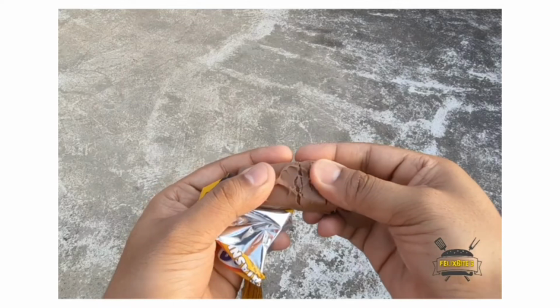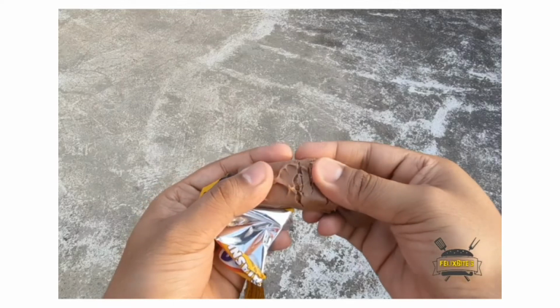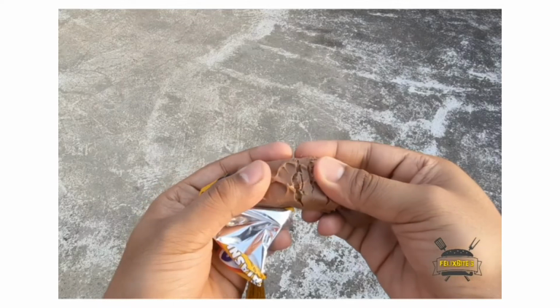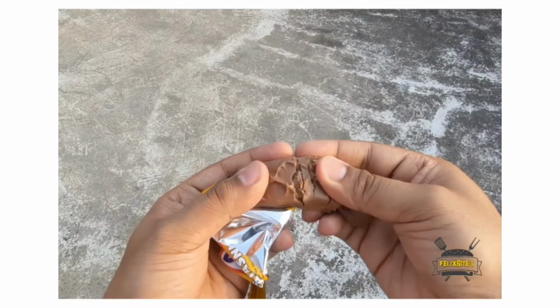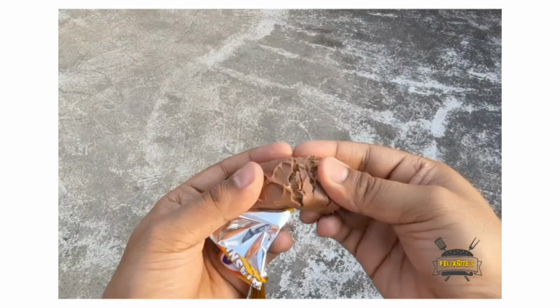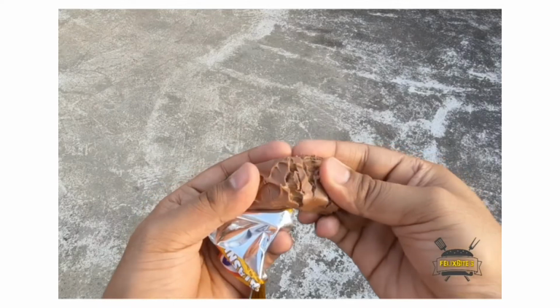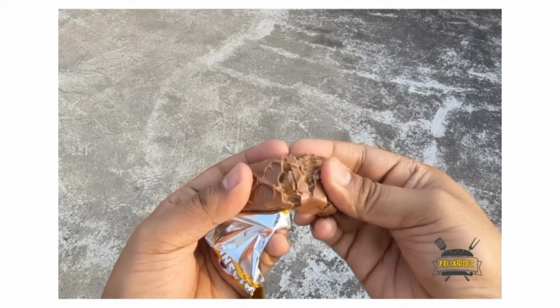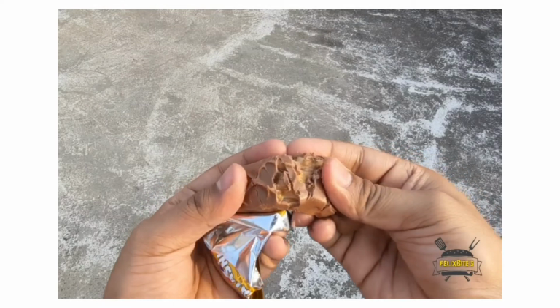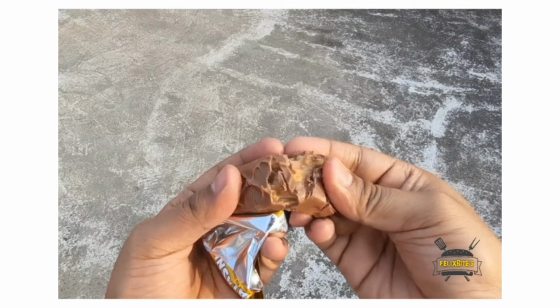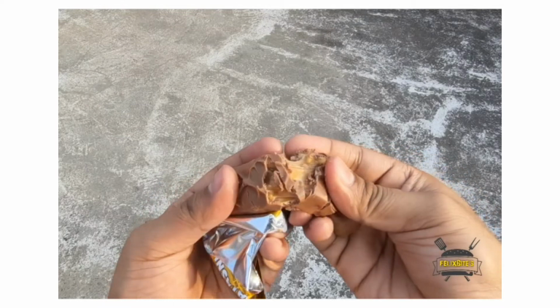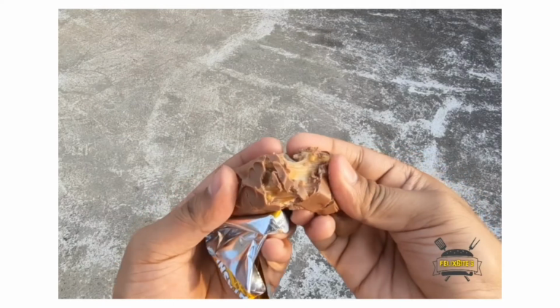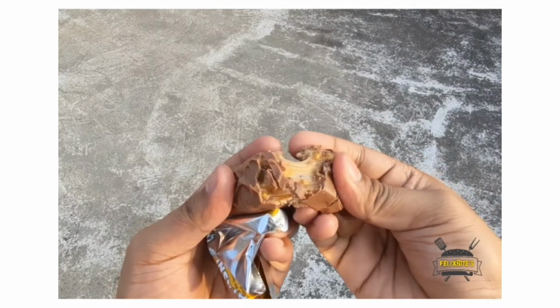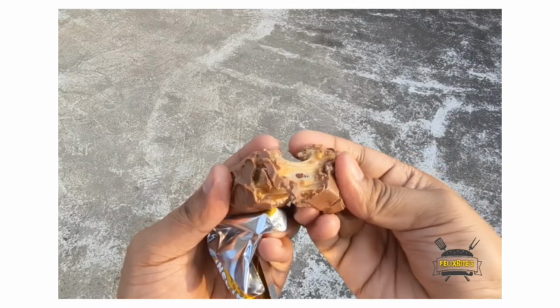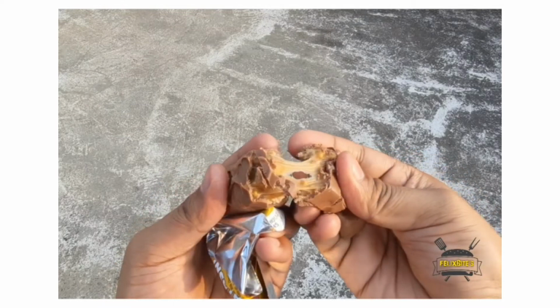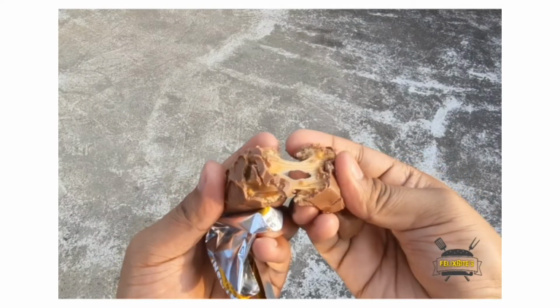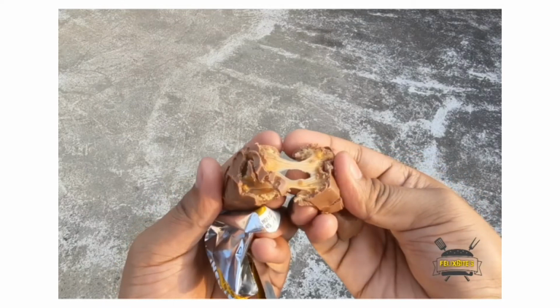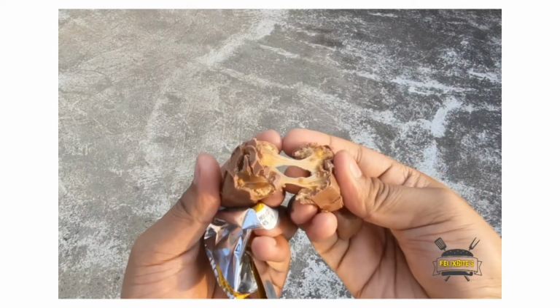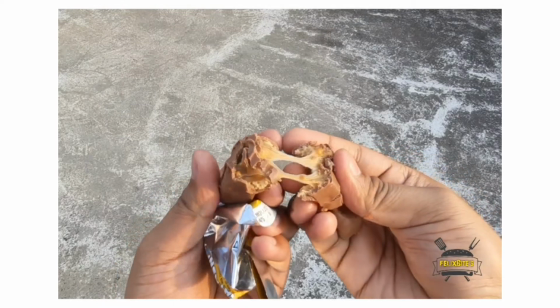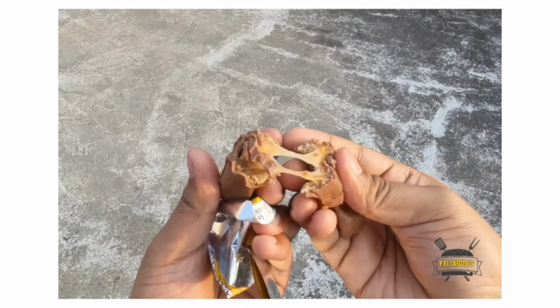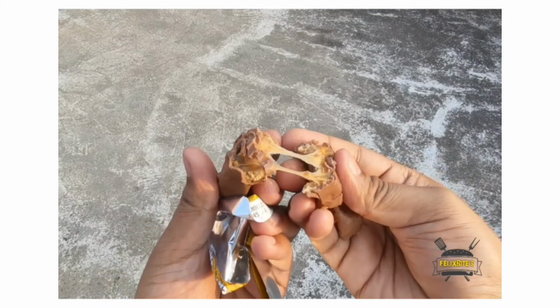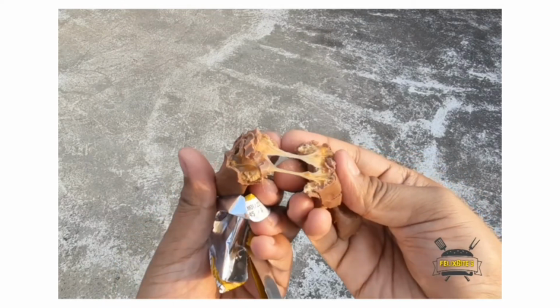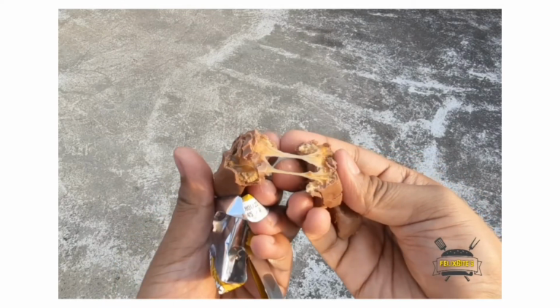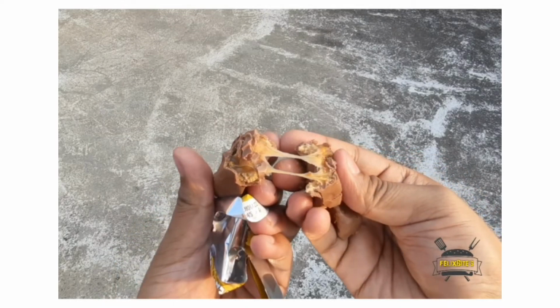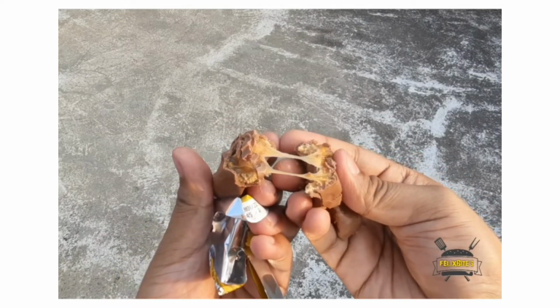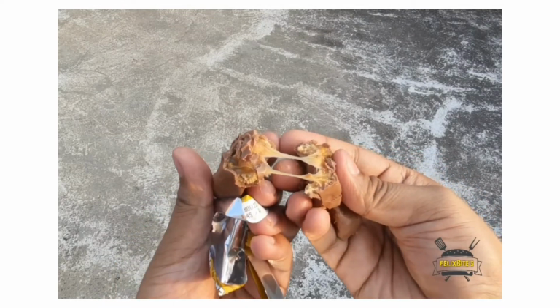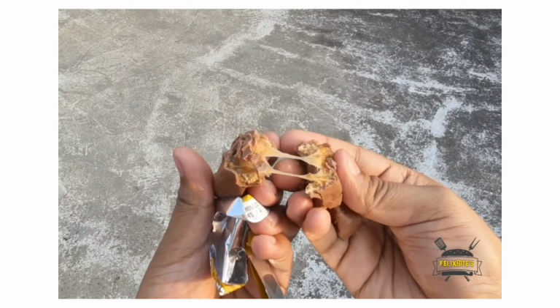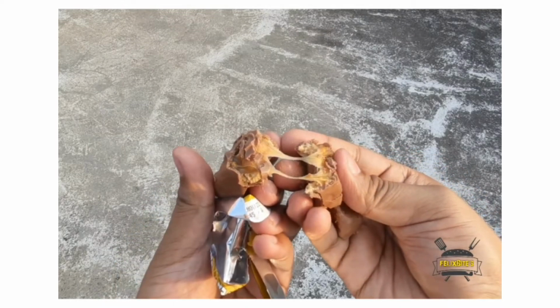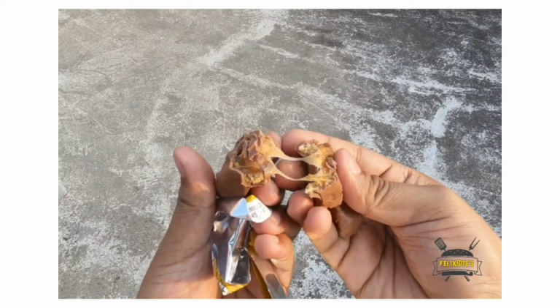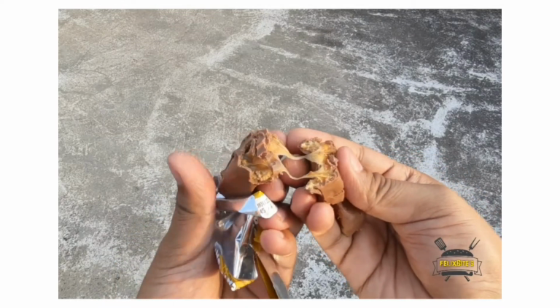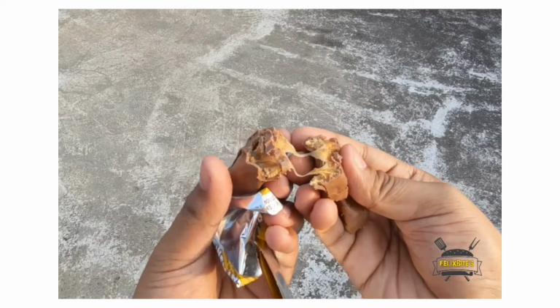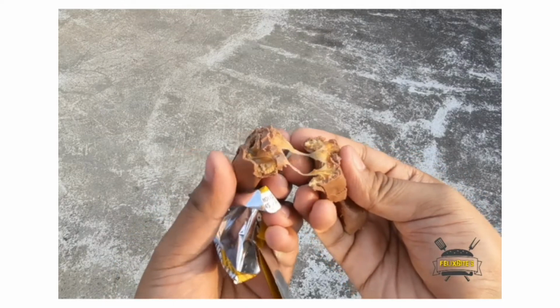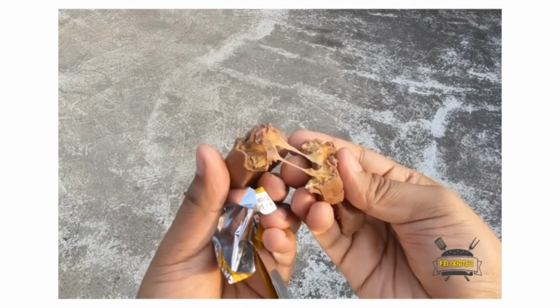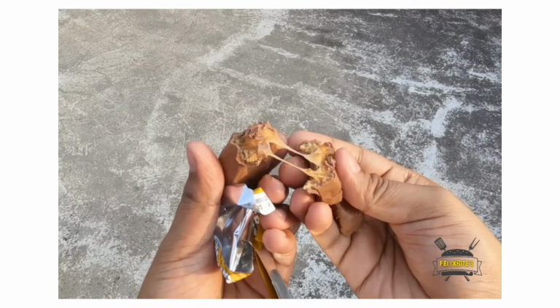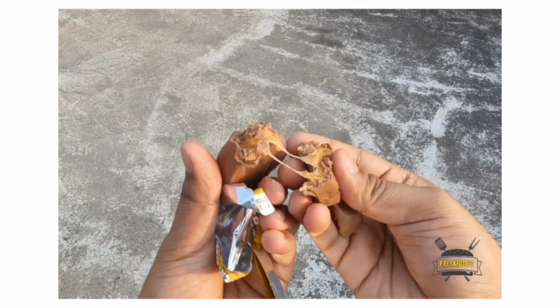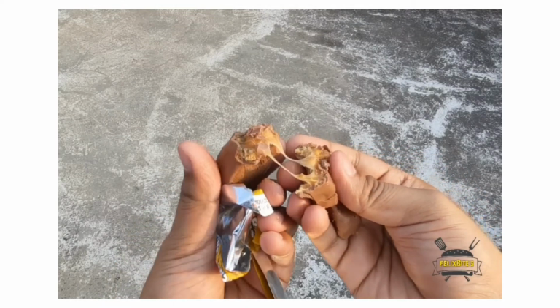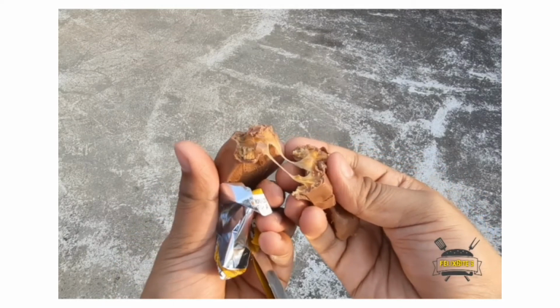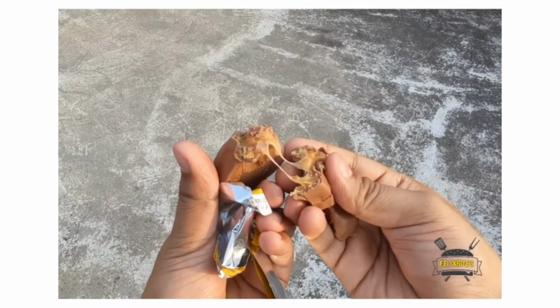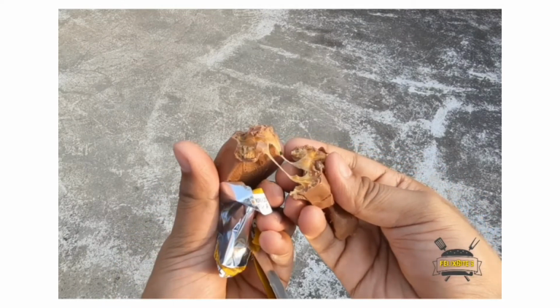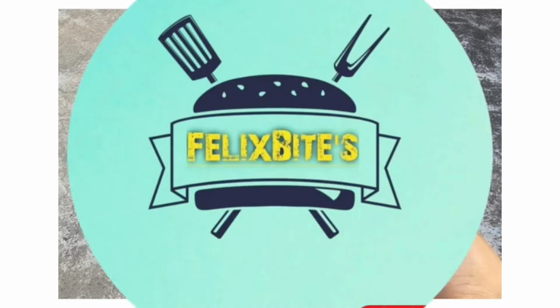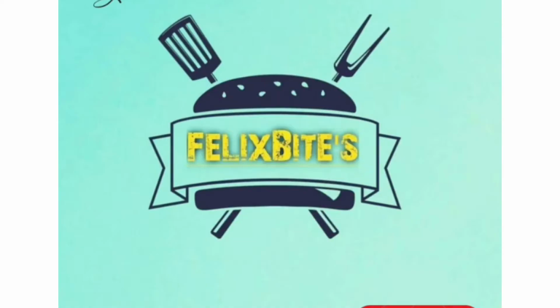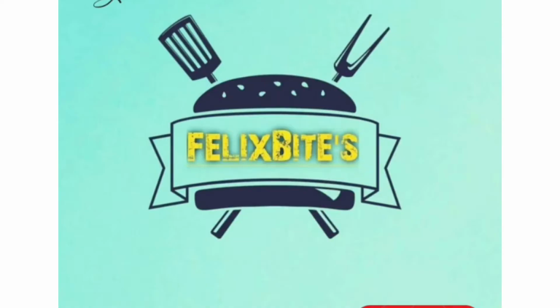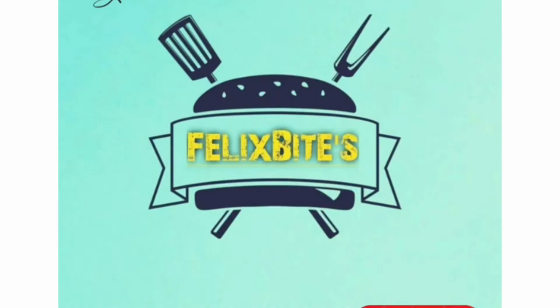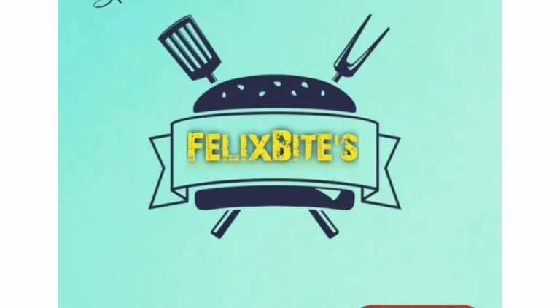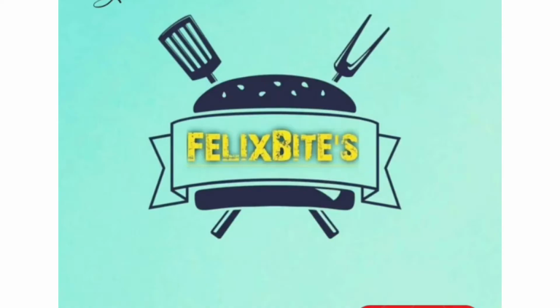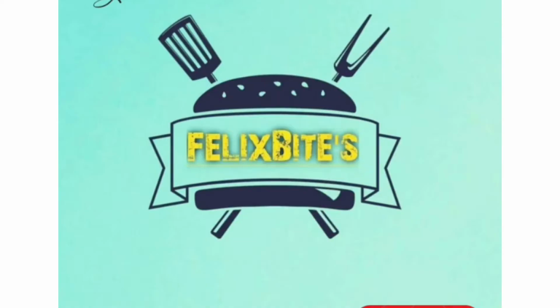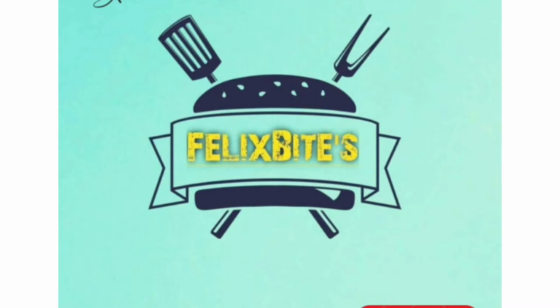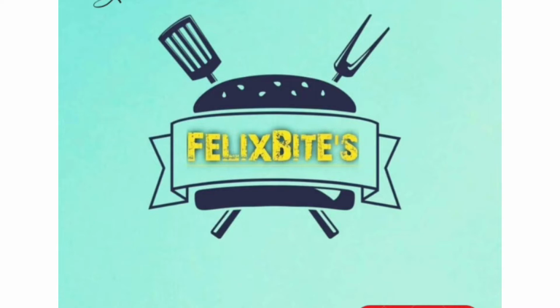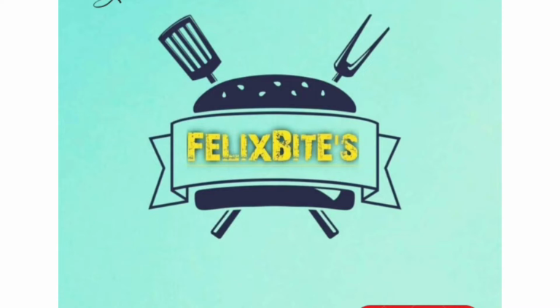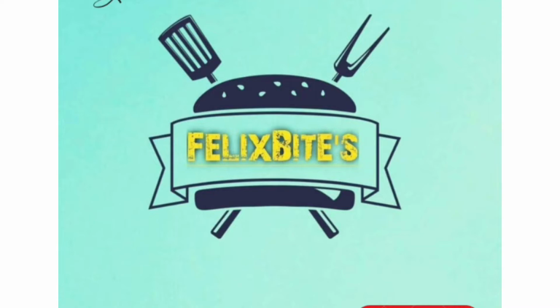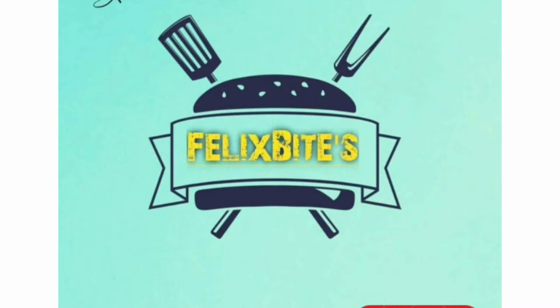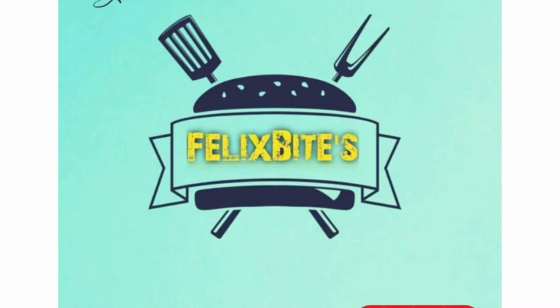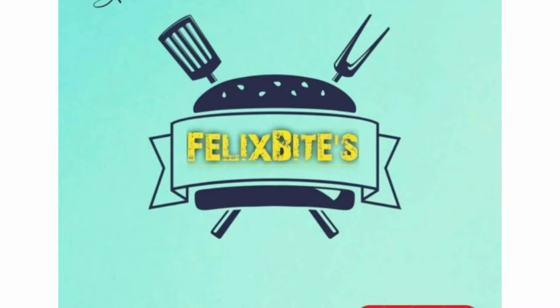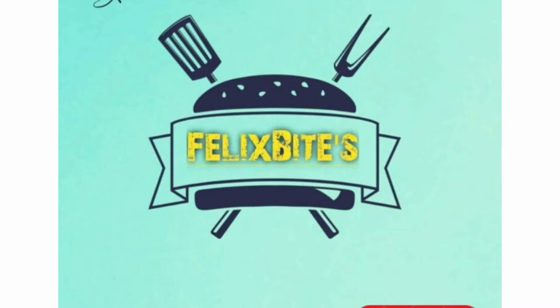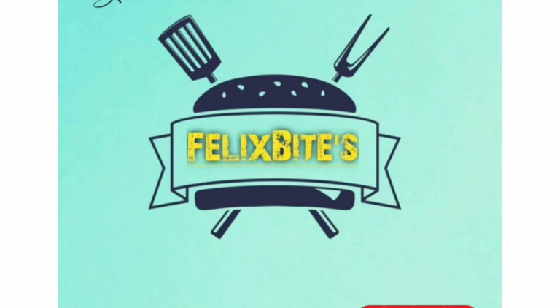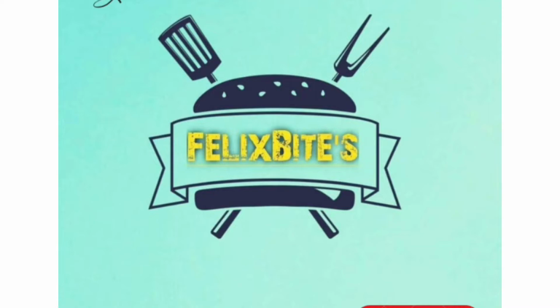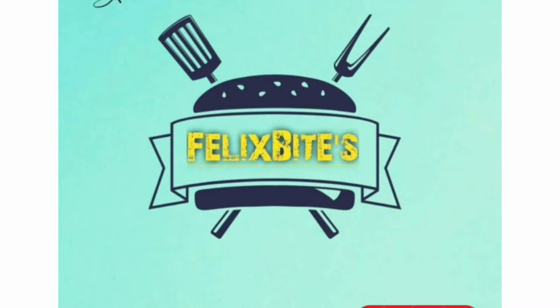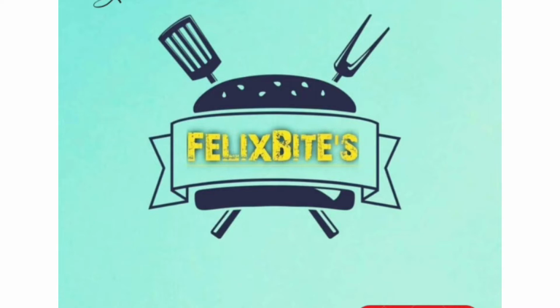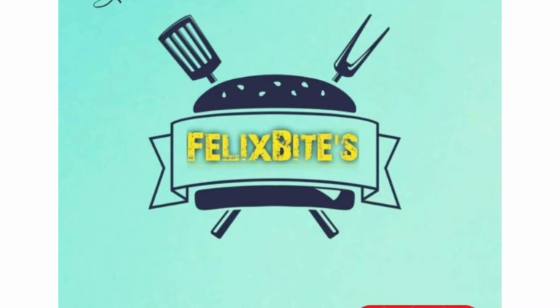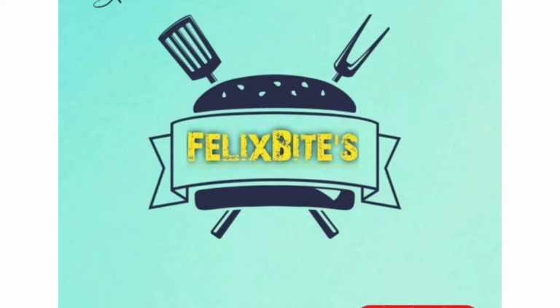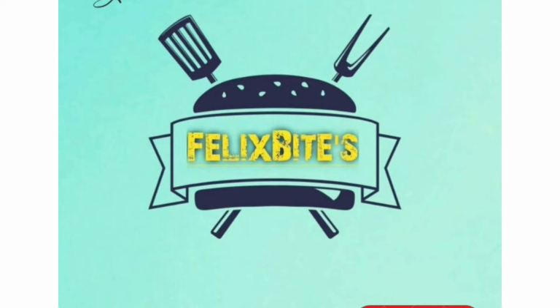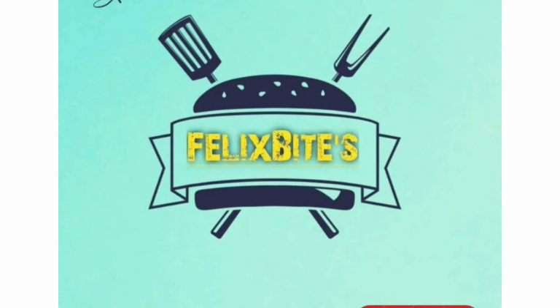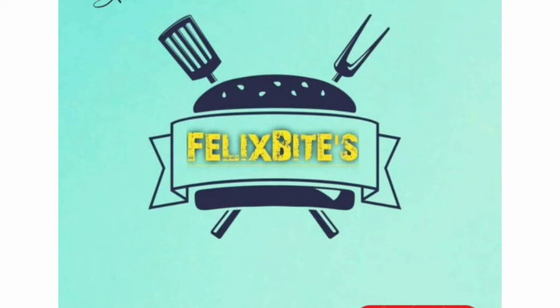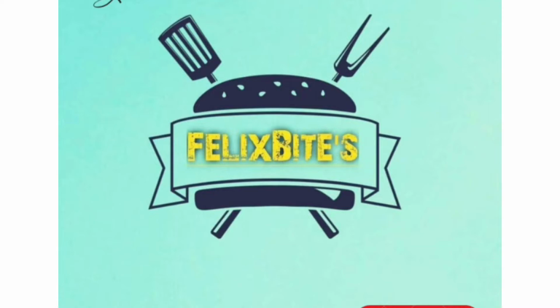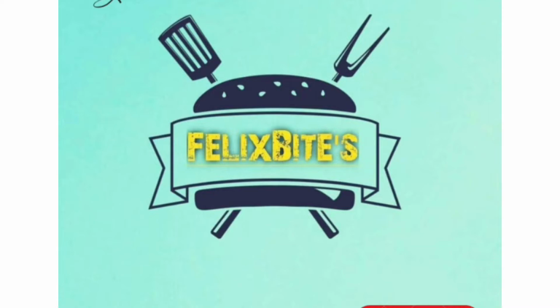If you are a Snickers lover, if you like this video, do like, share, and support our channel. Until then, take care of yourself.